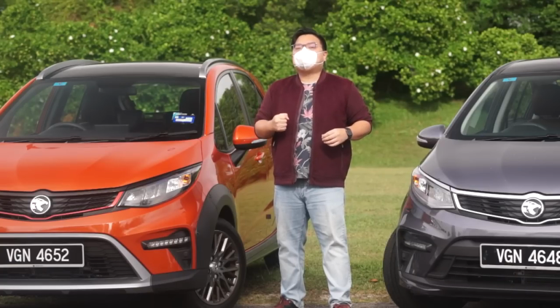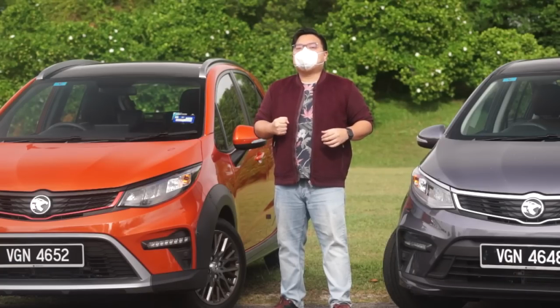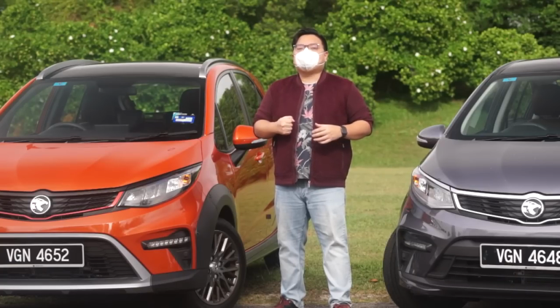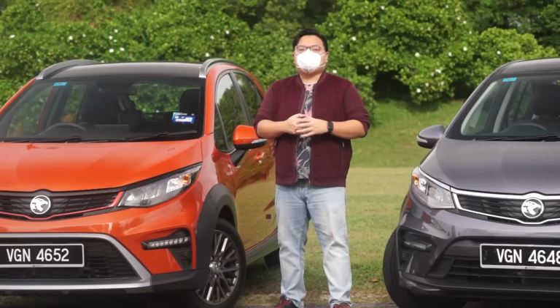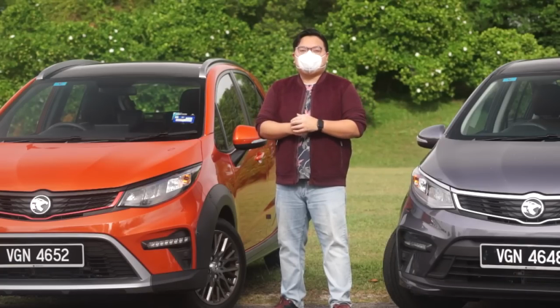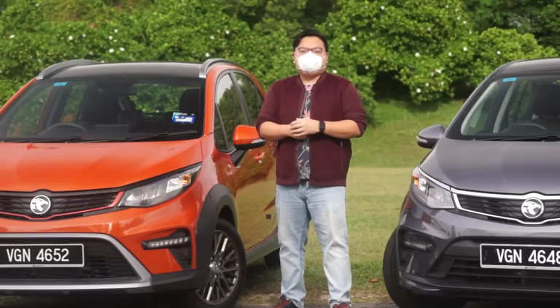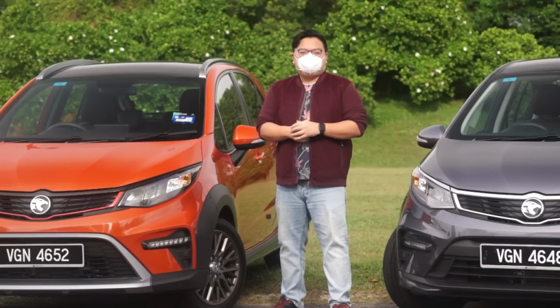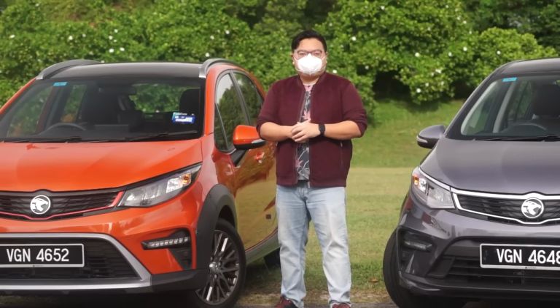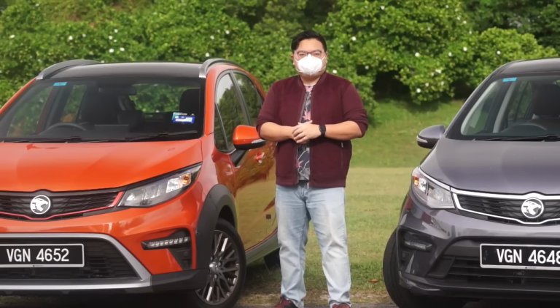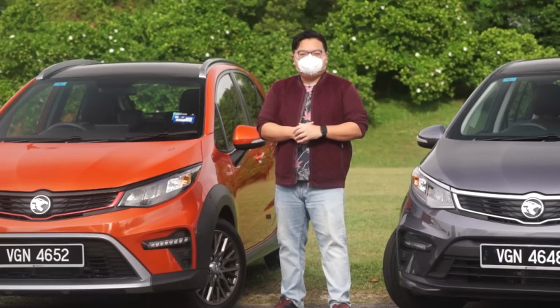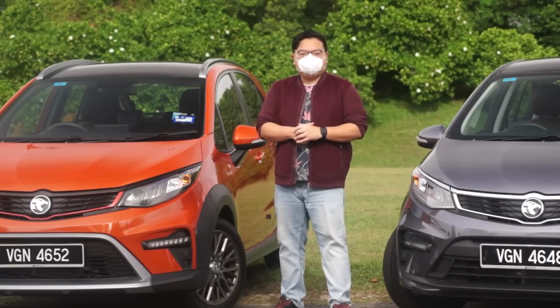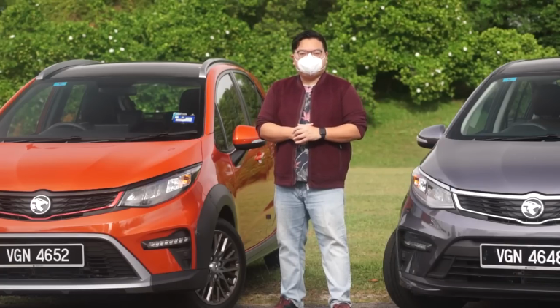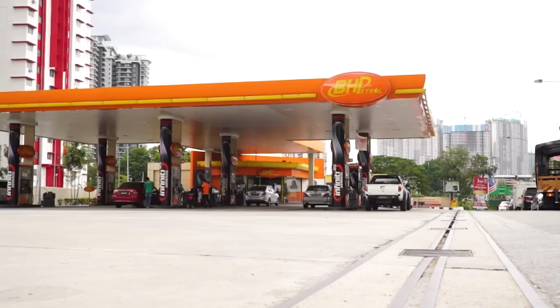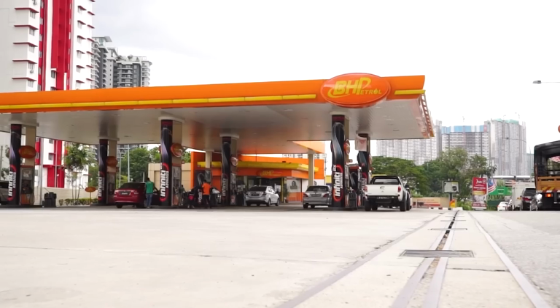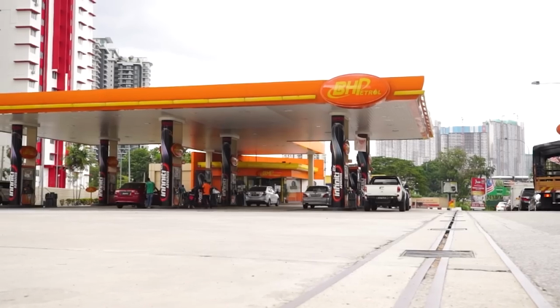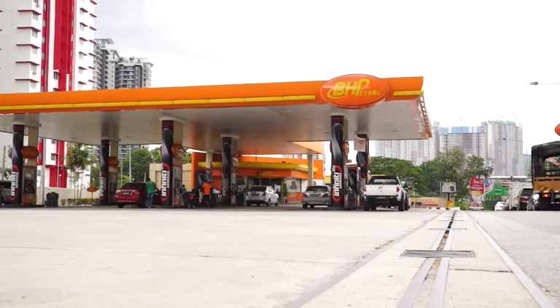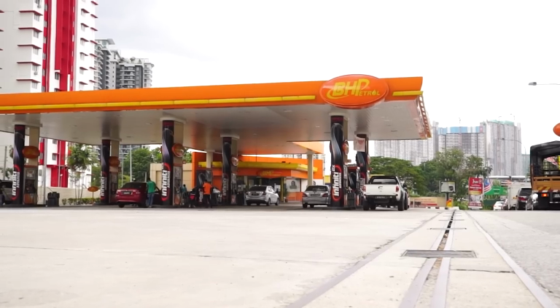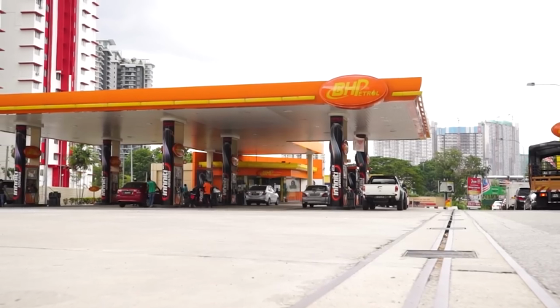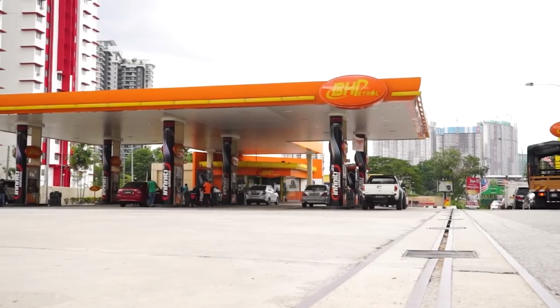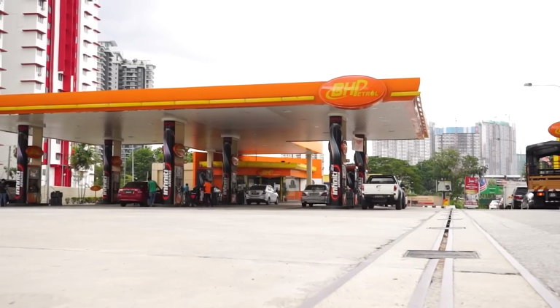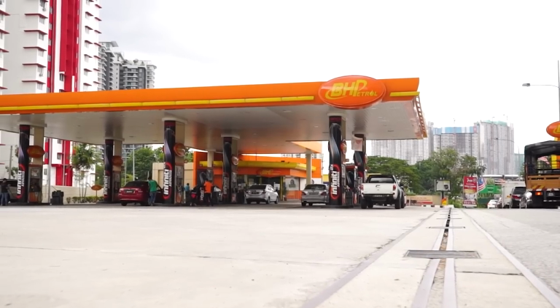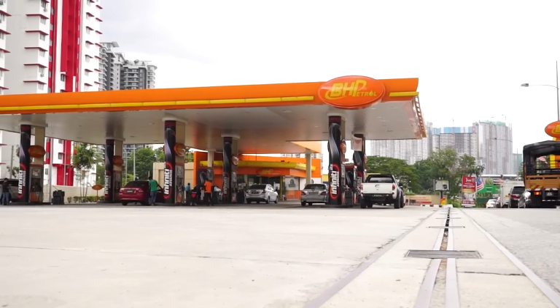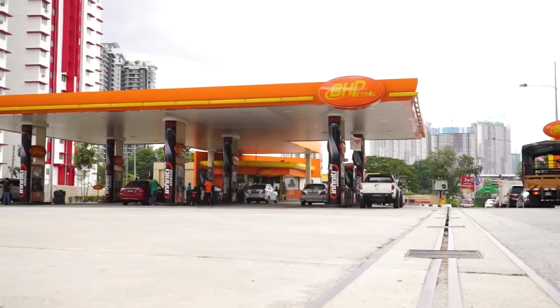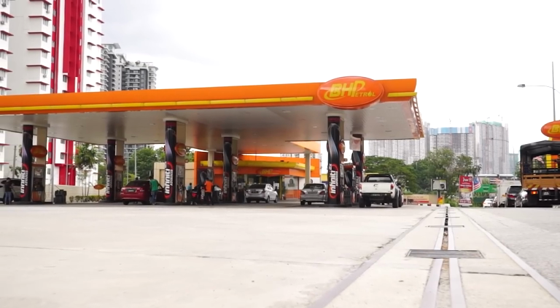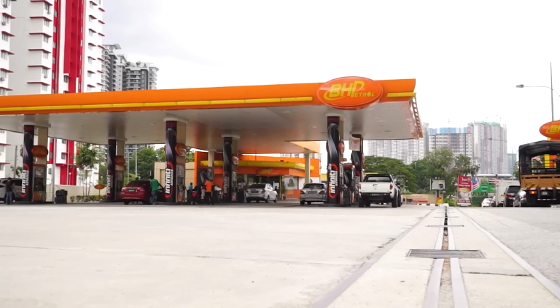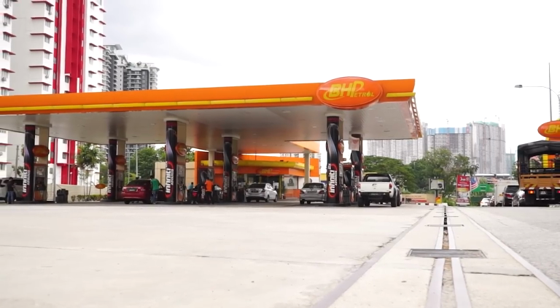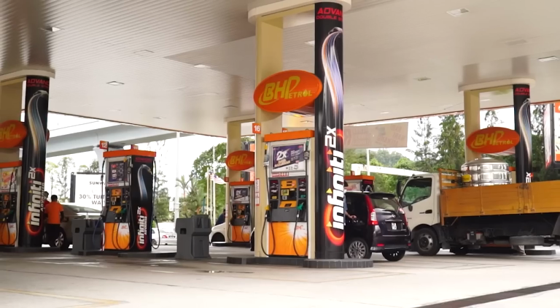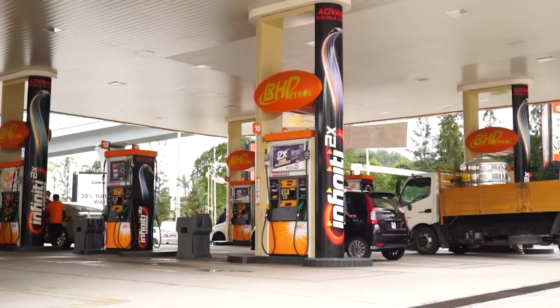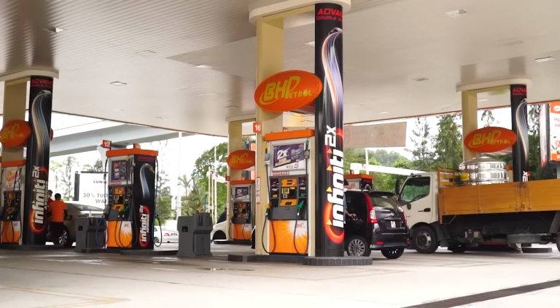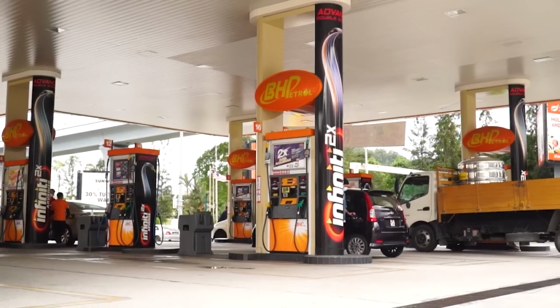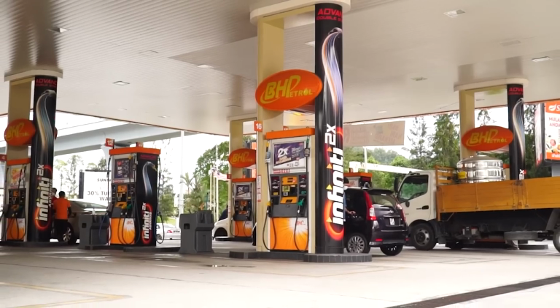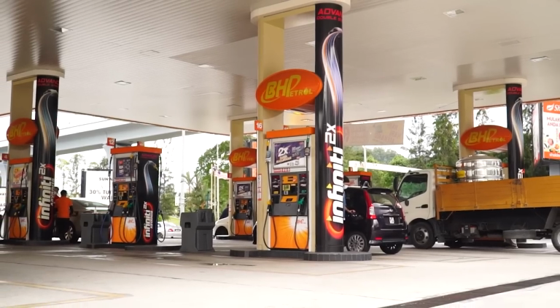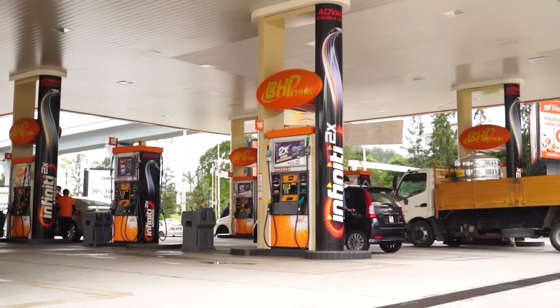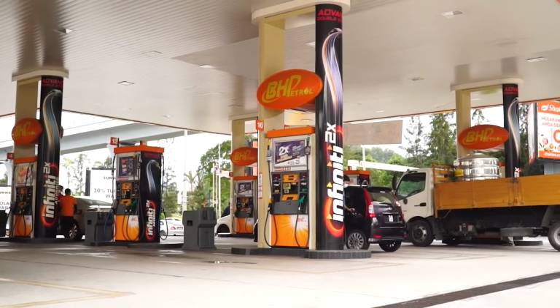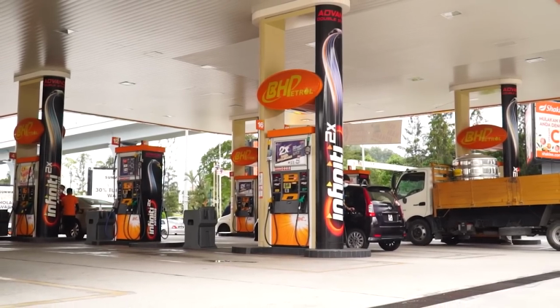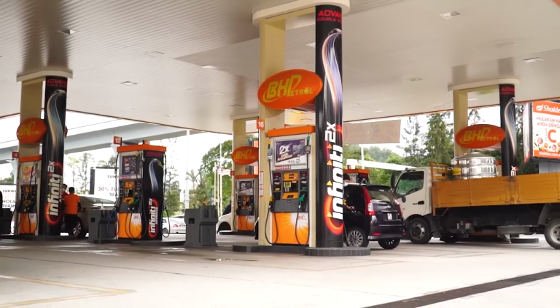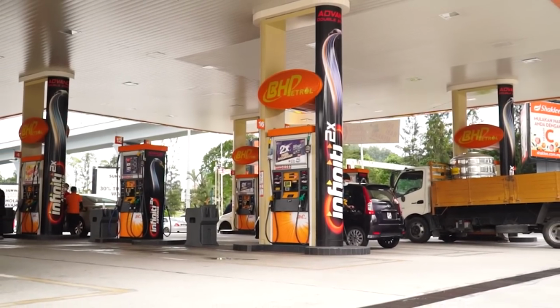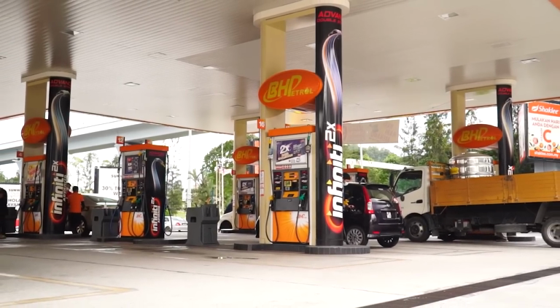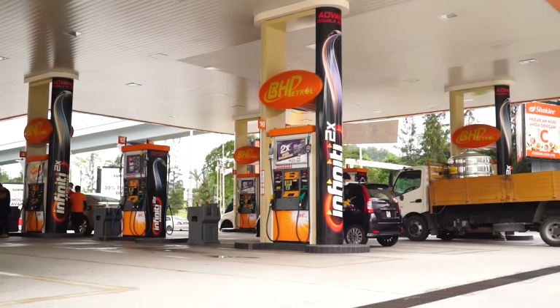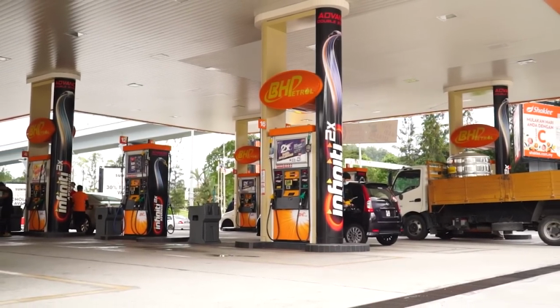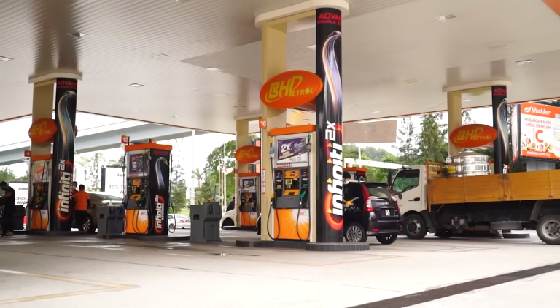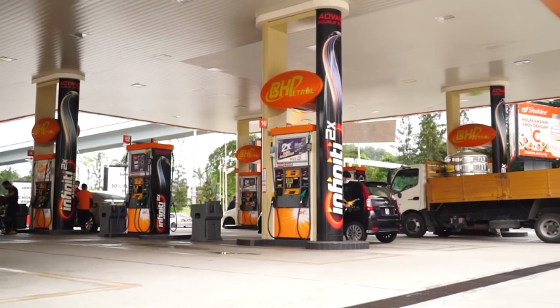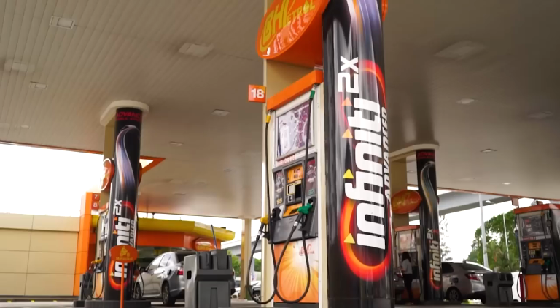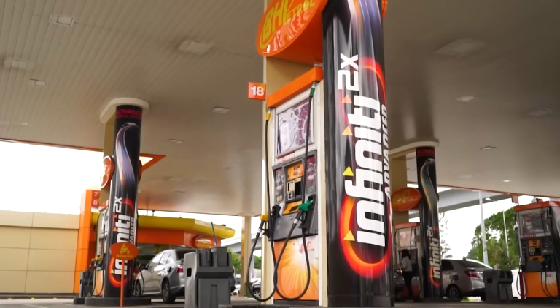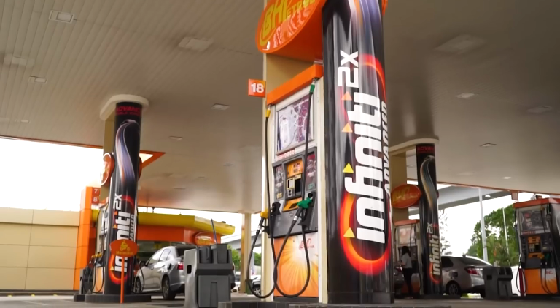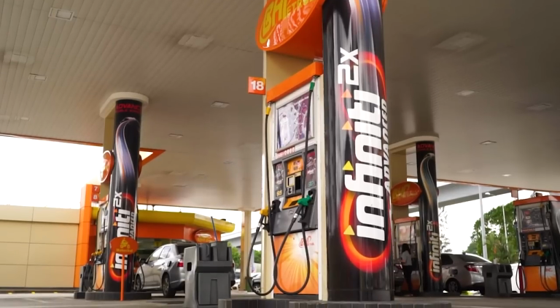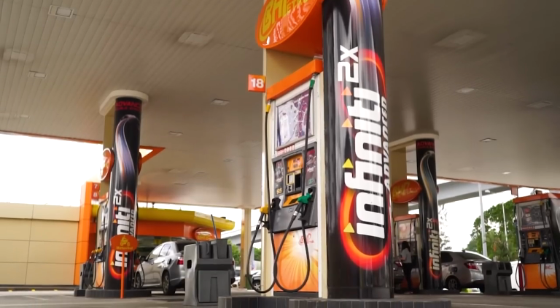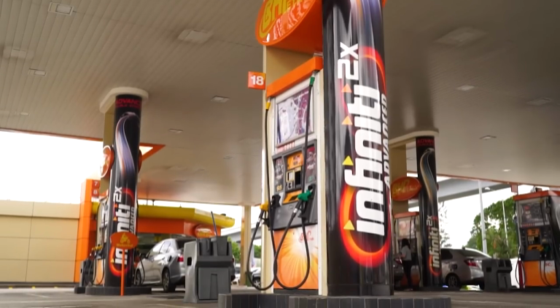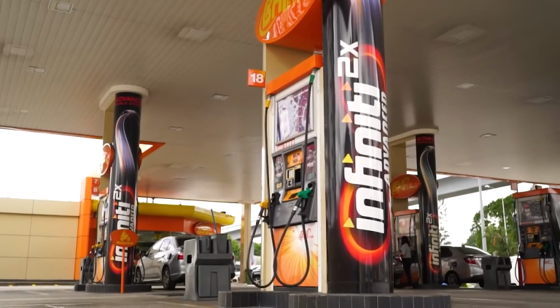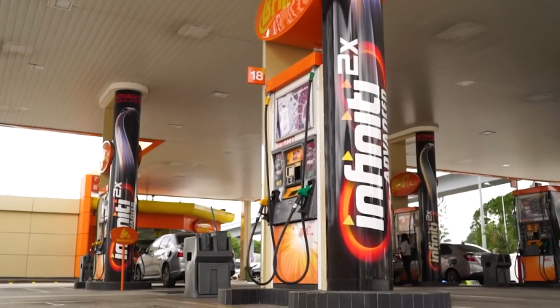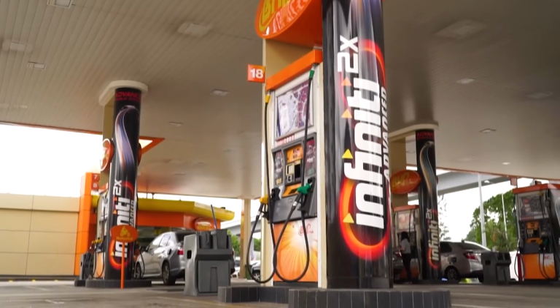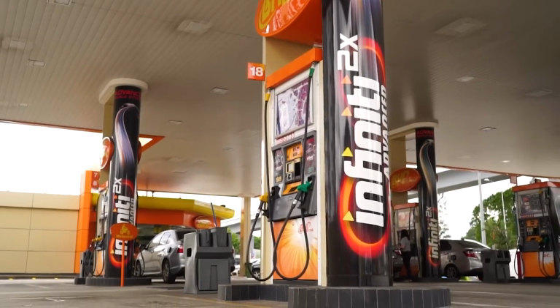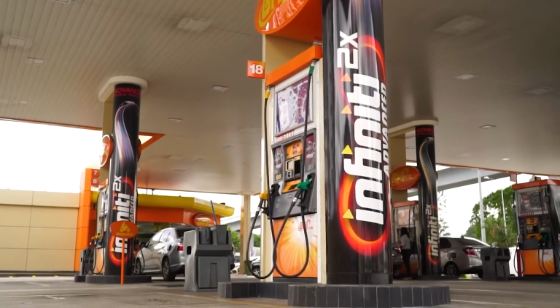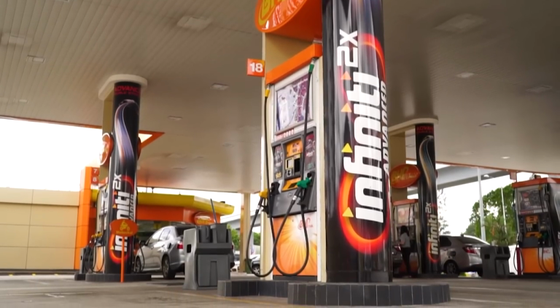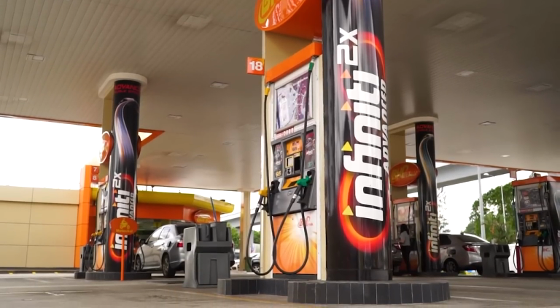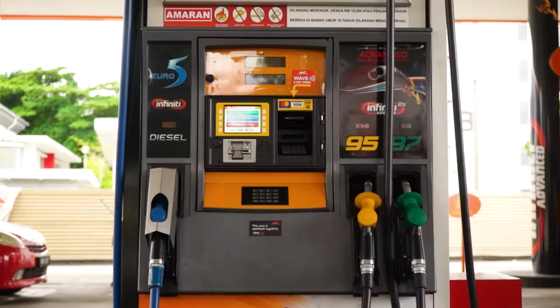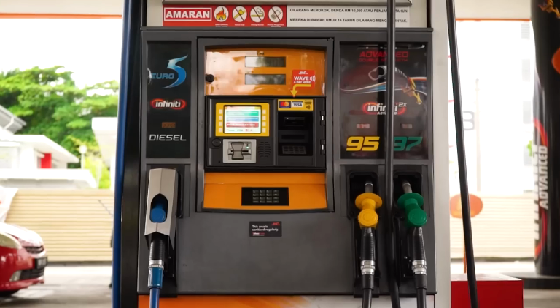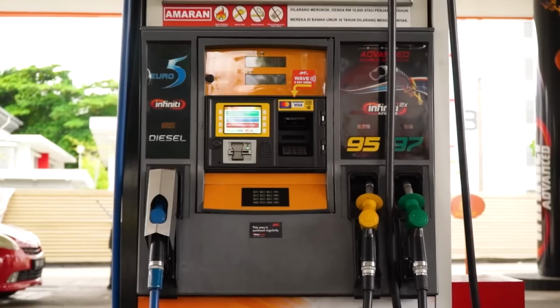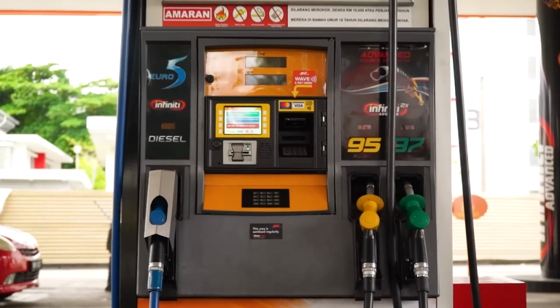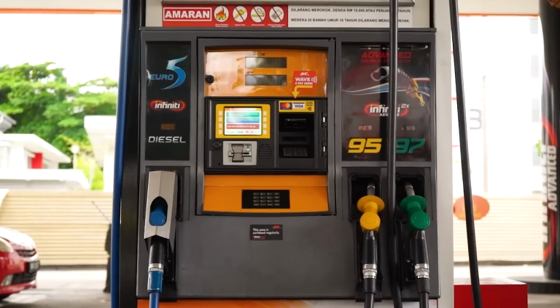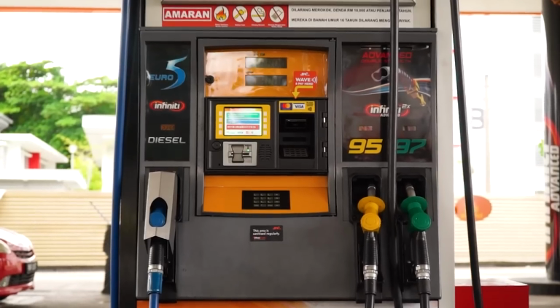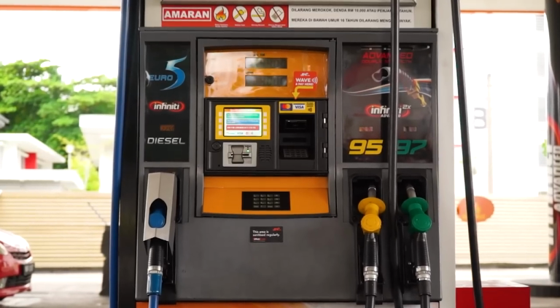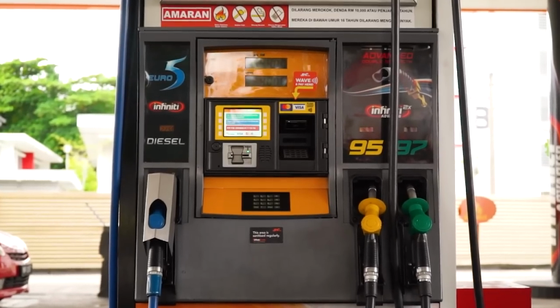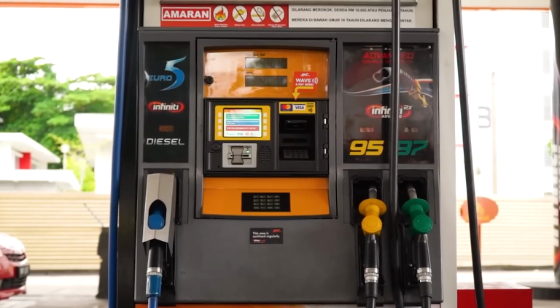This review is brought to you by BH Petrol Infinity, the premium fuel that gives you more power and more mileage.